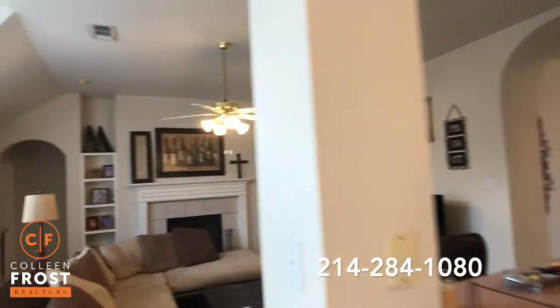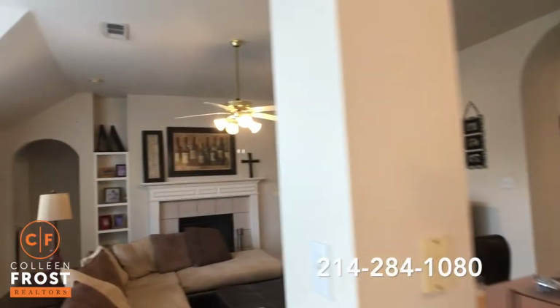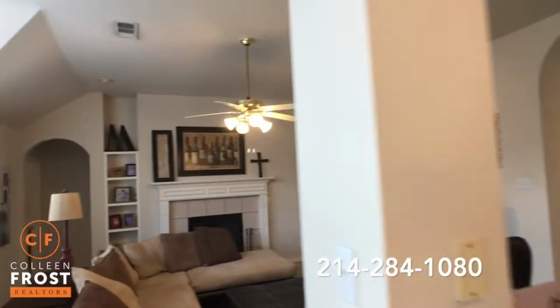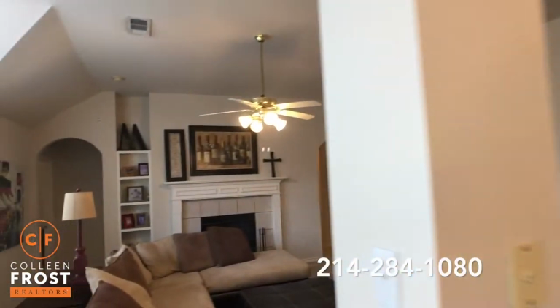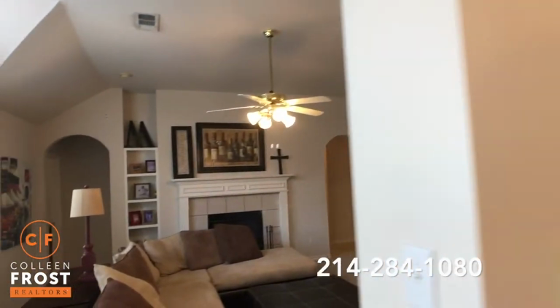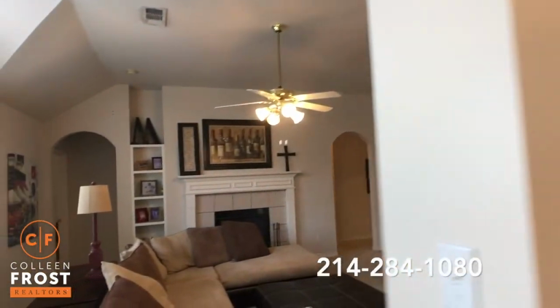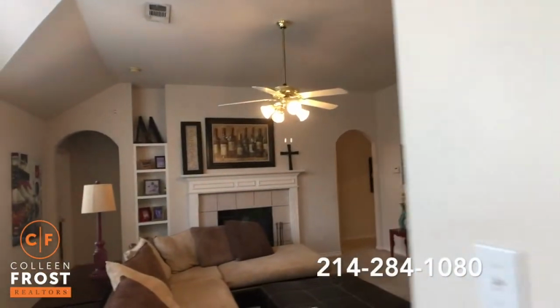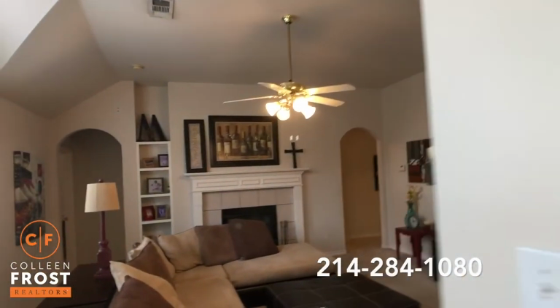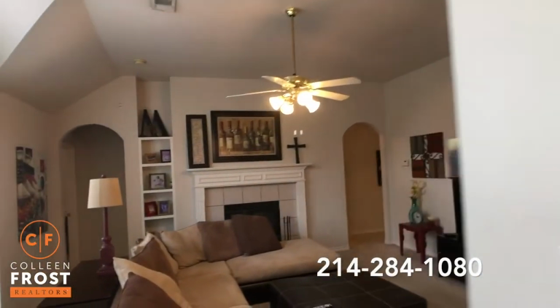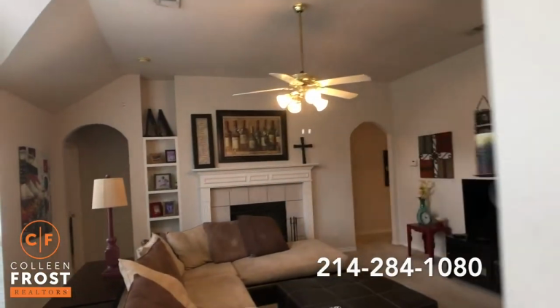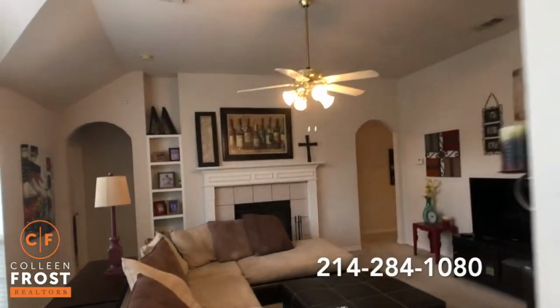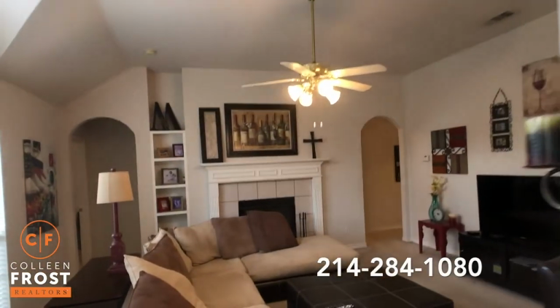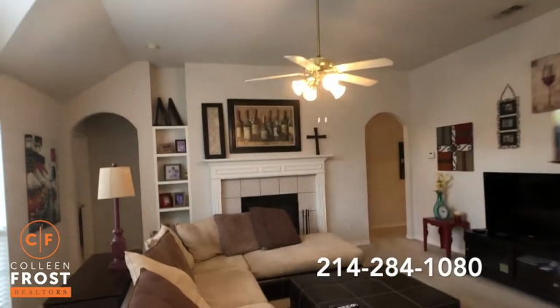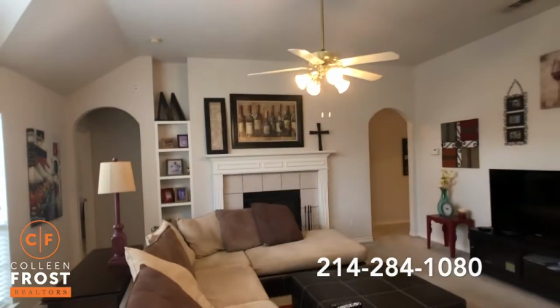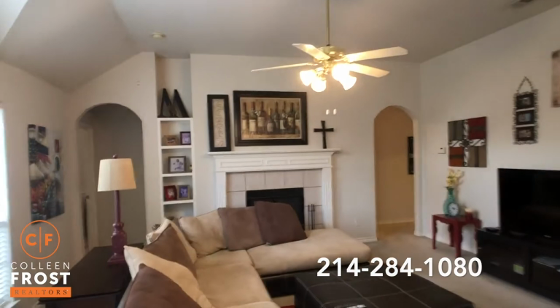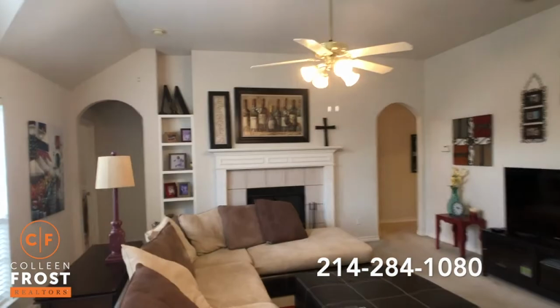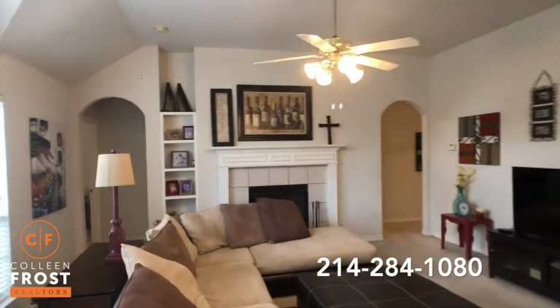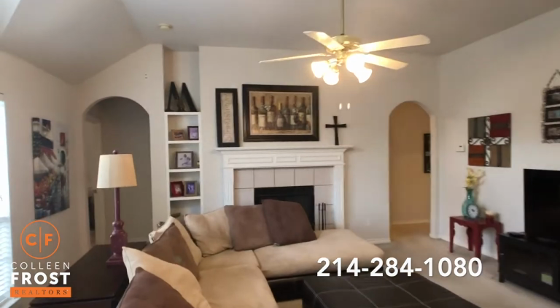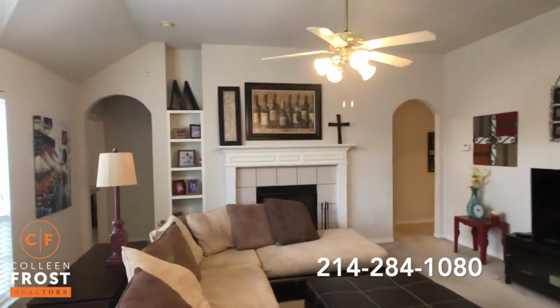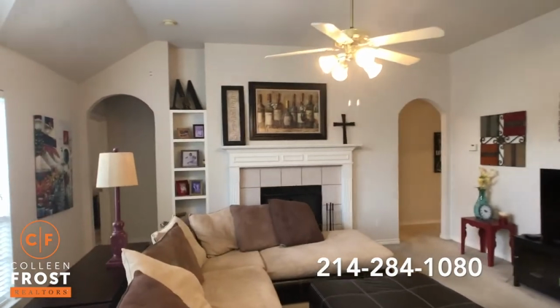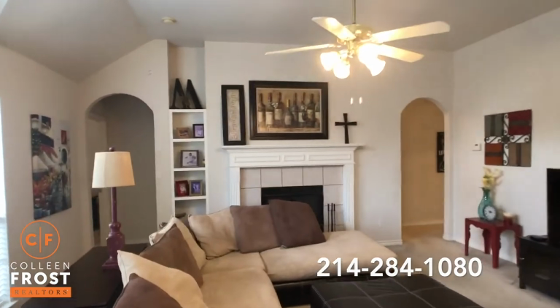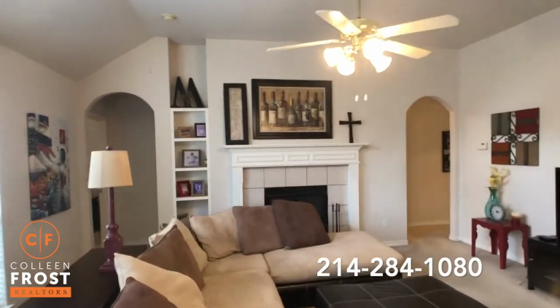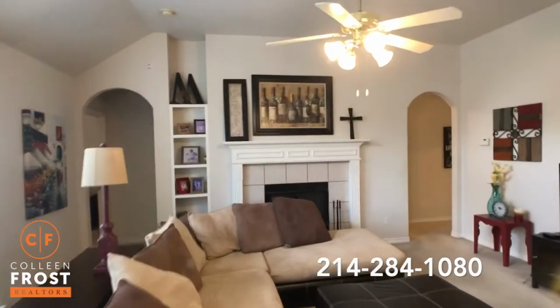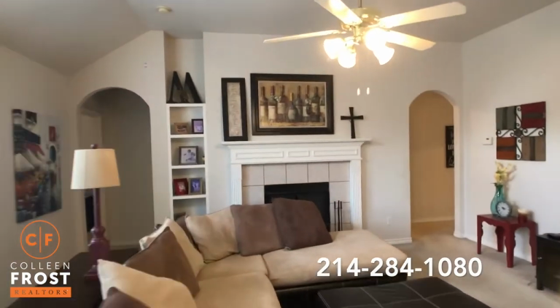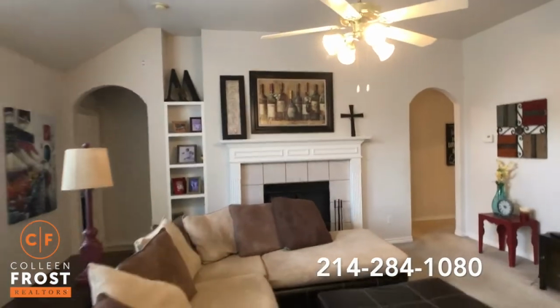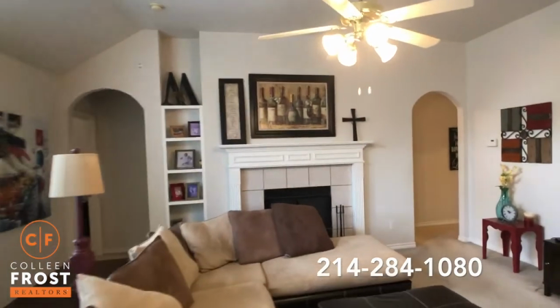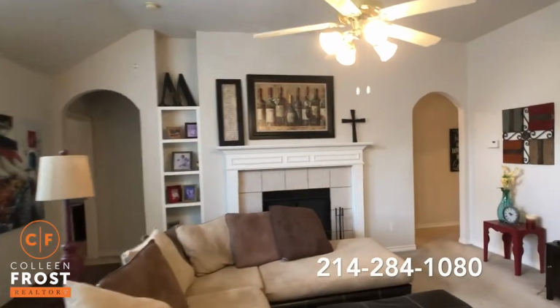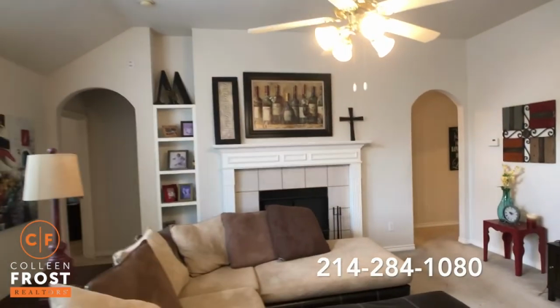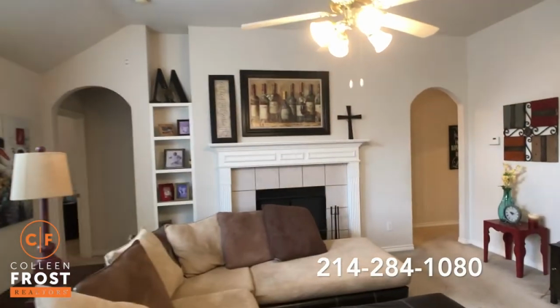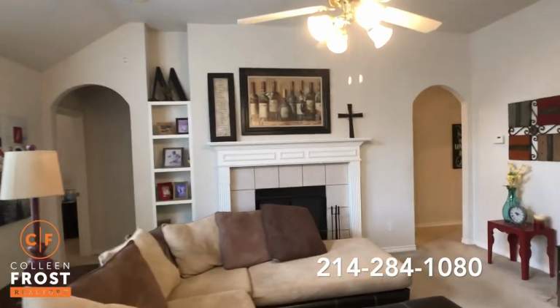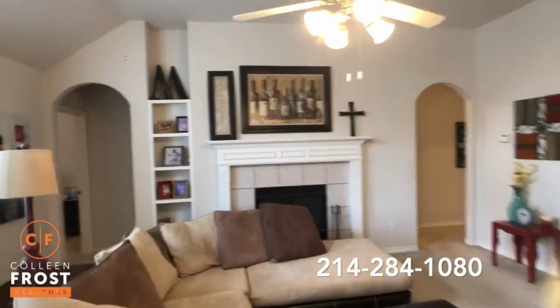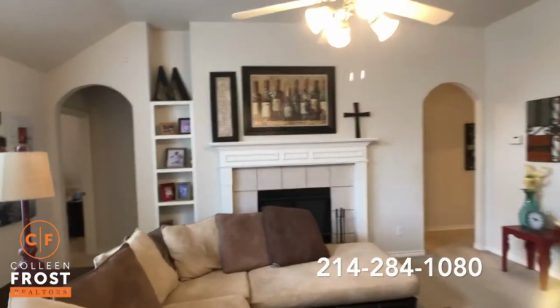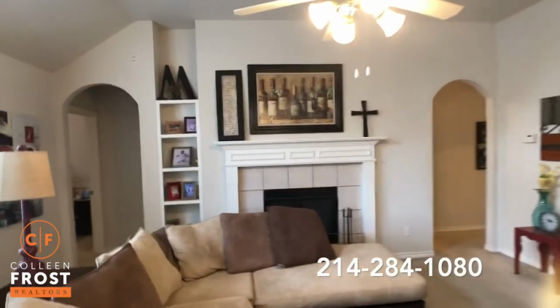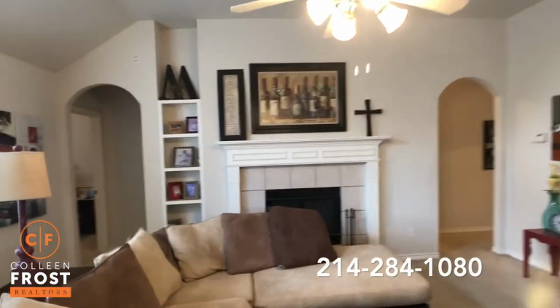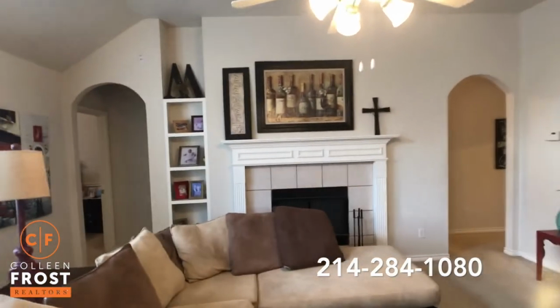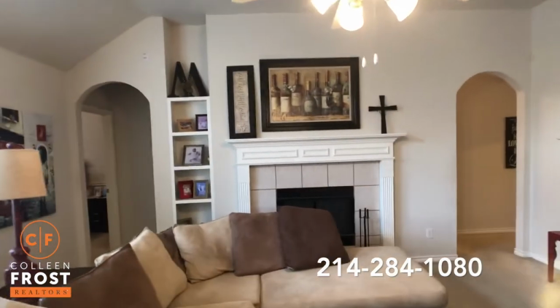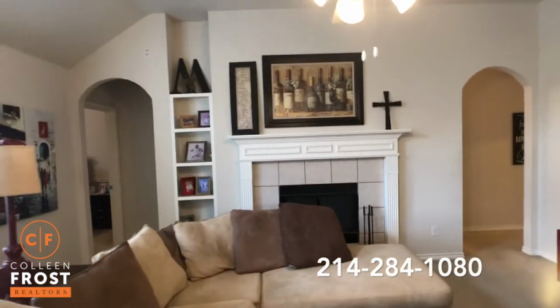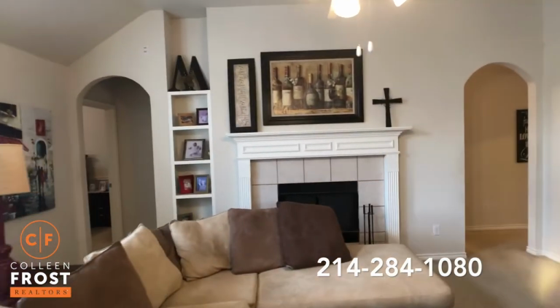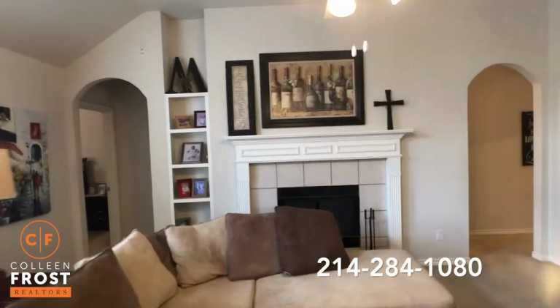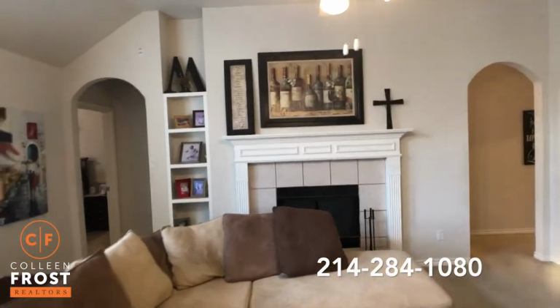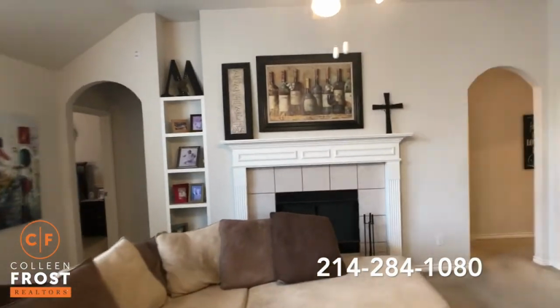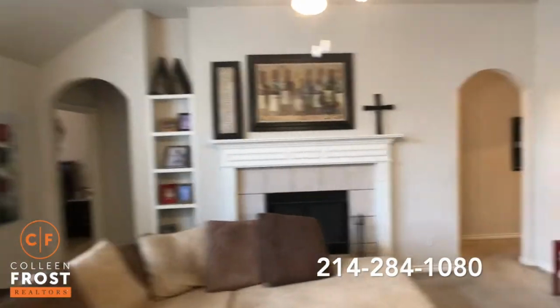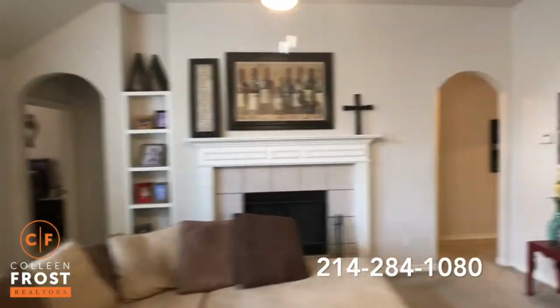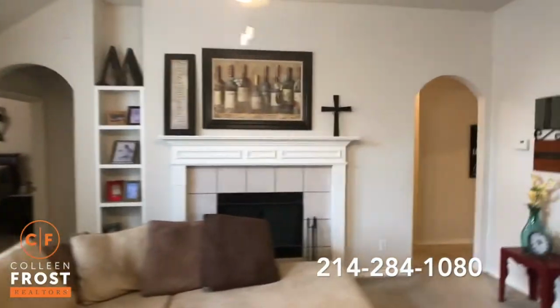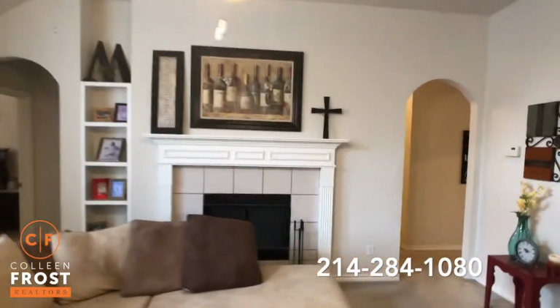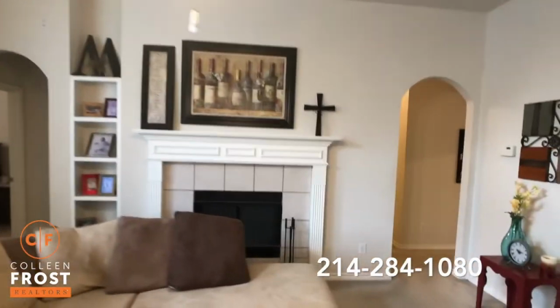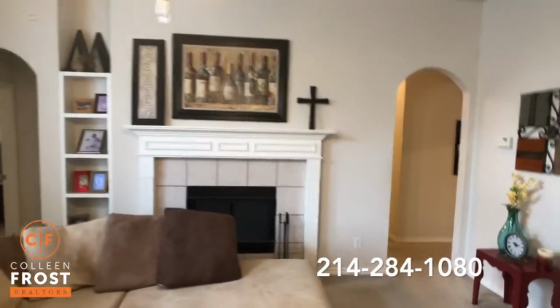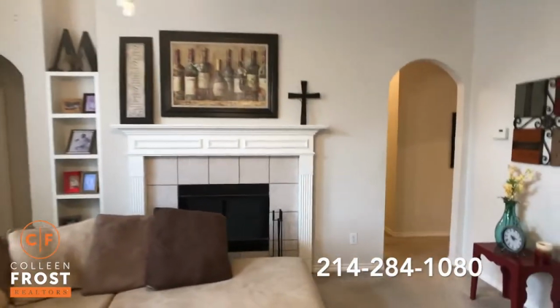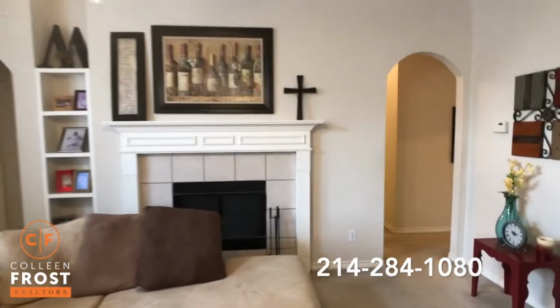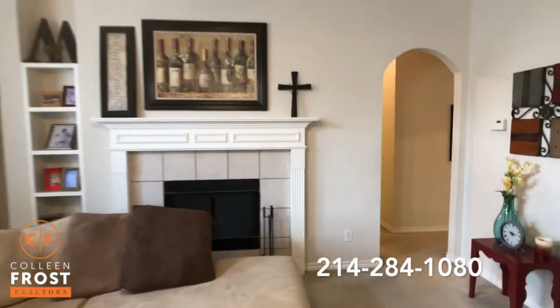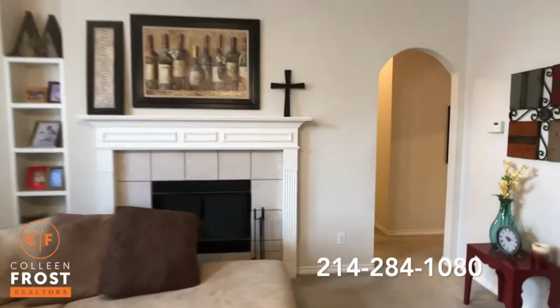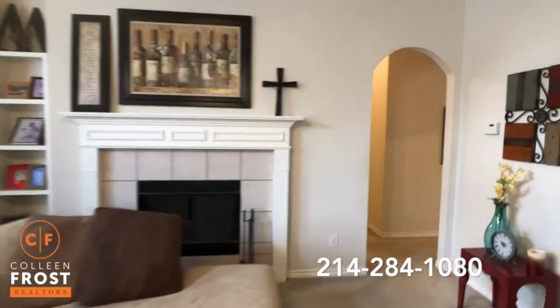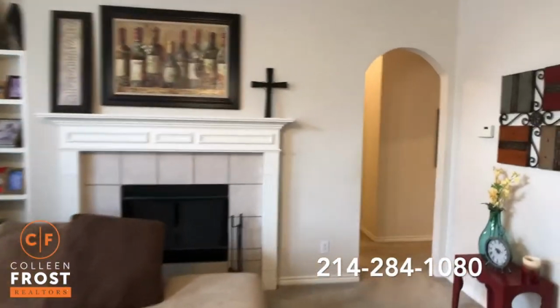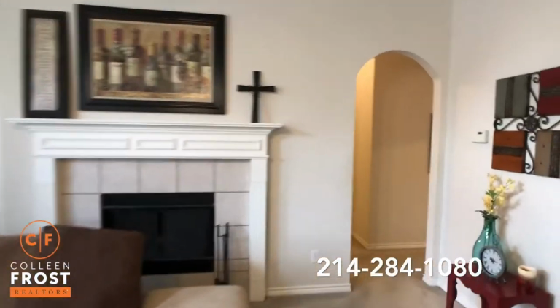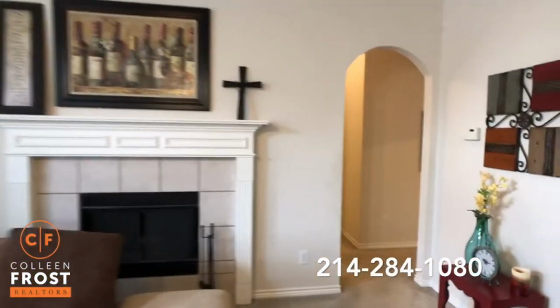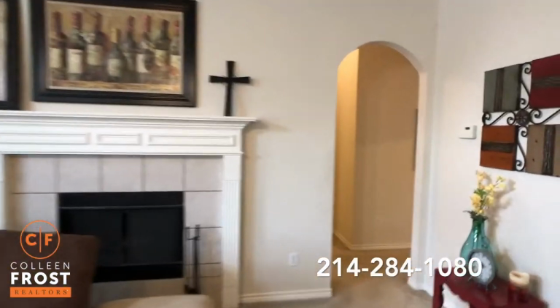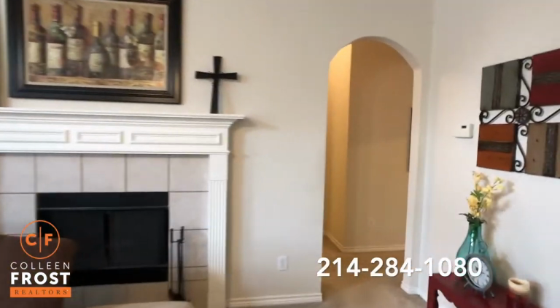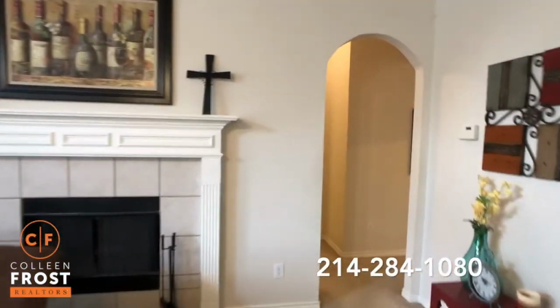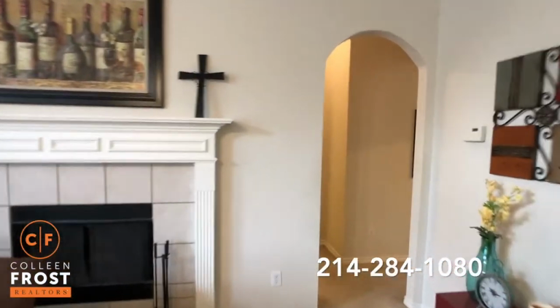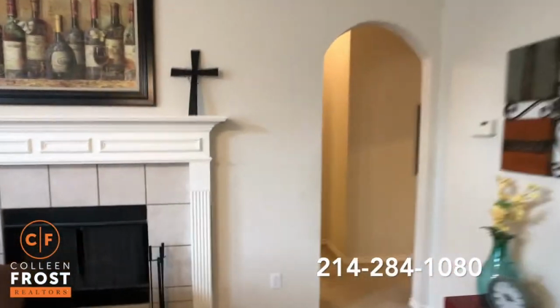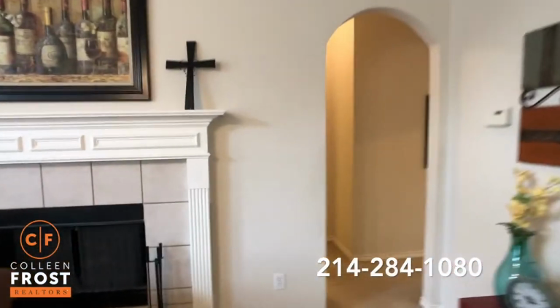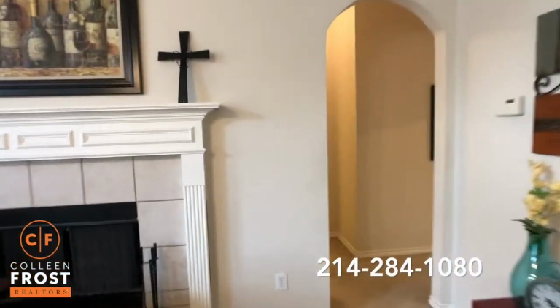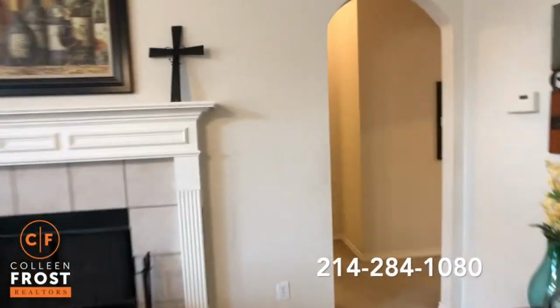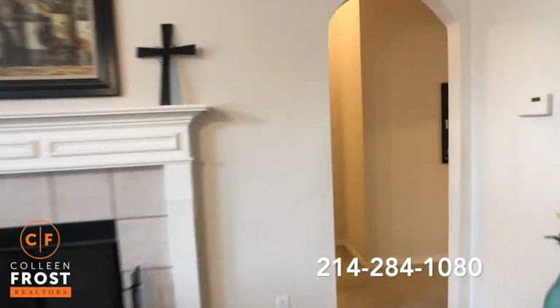Center fireplace. And I love the split bedrooms — so let's first go down to the right.